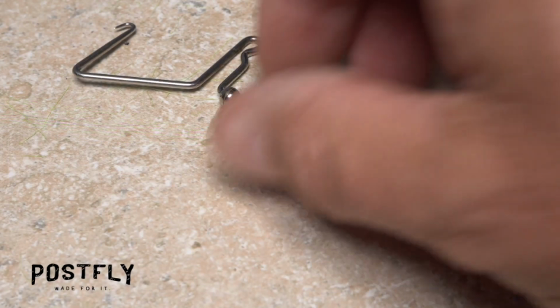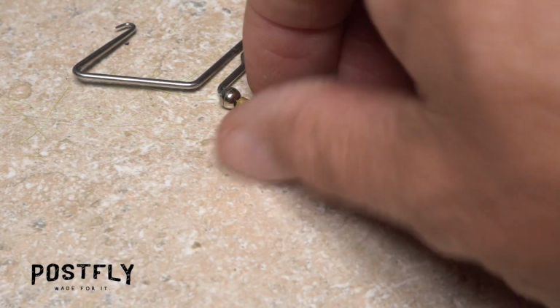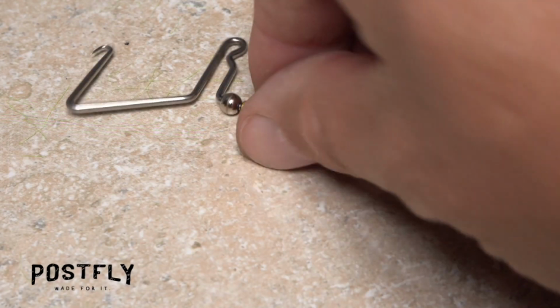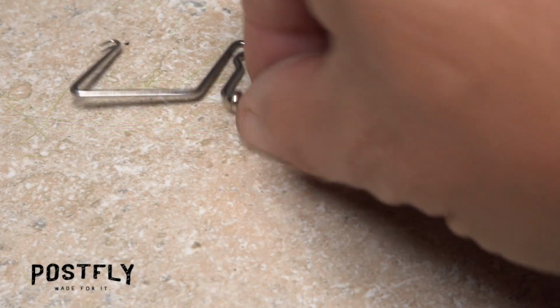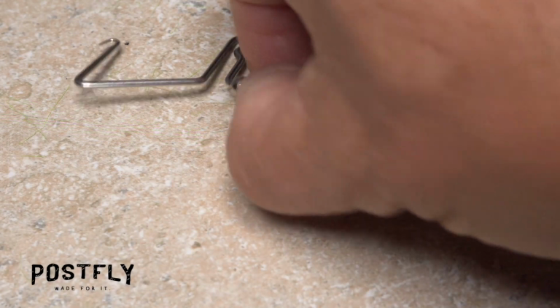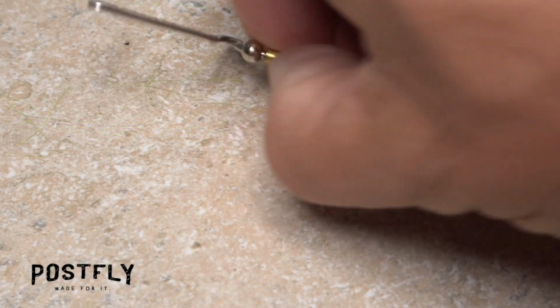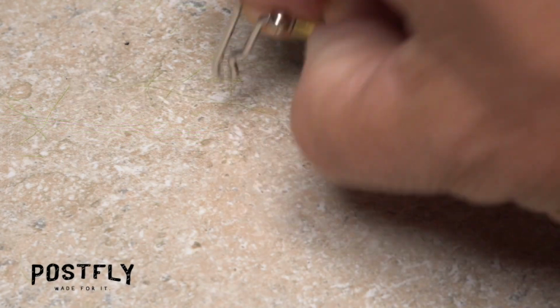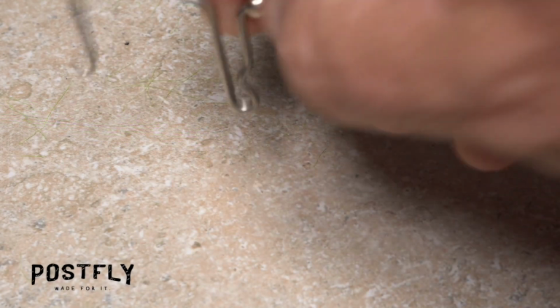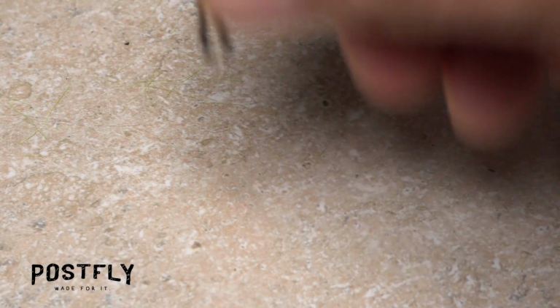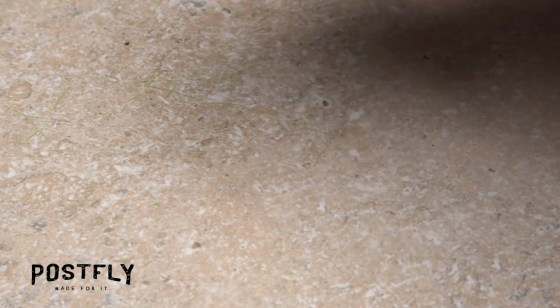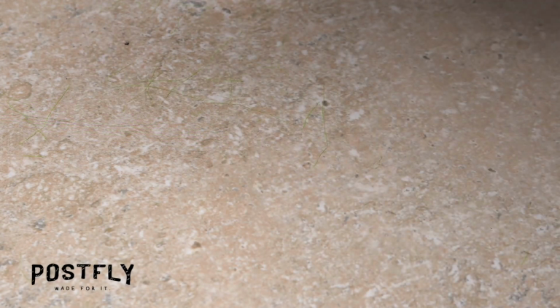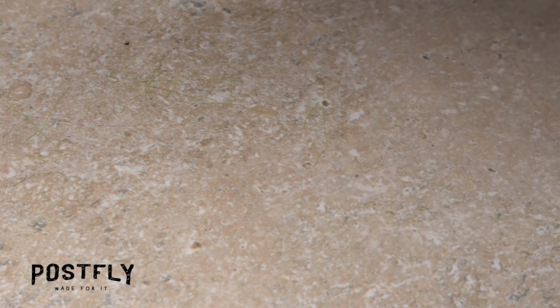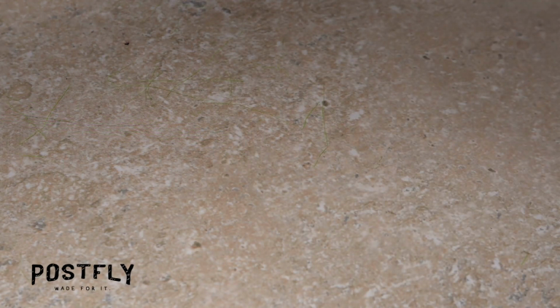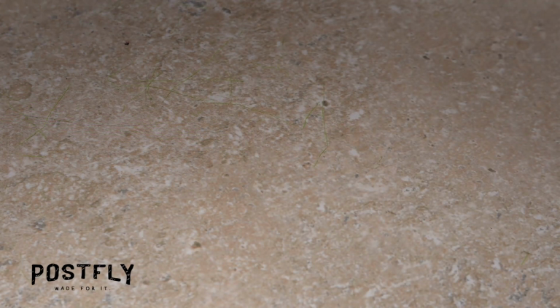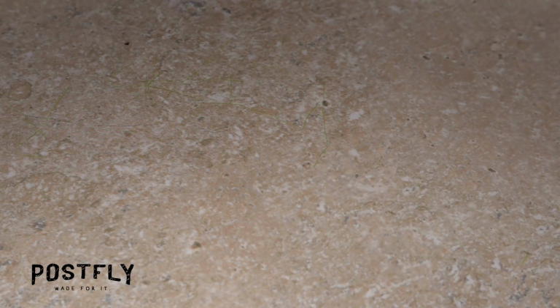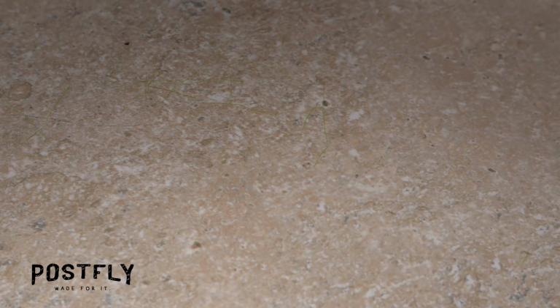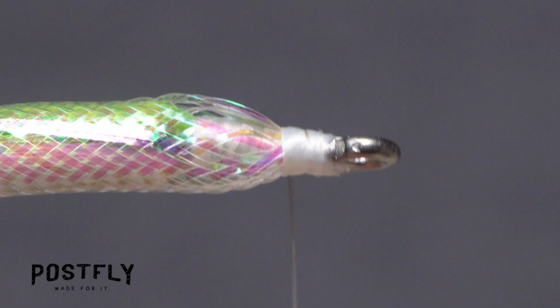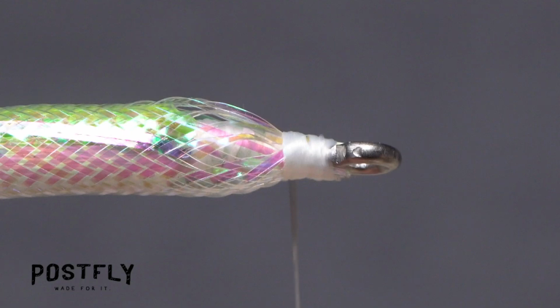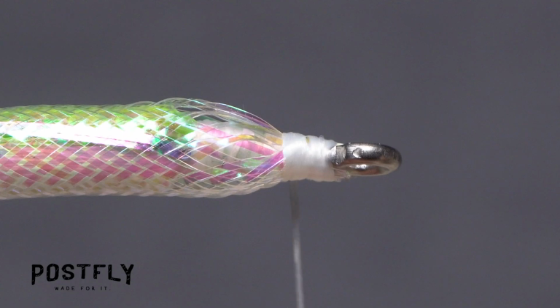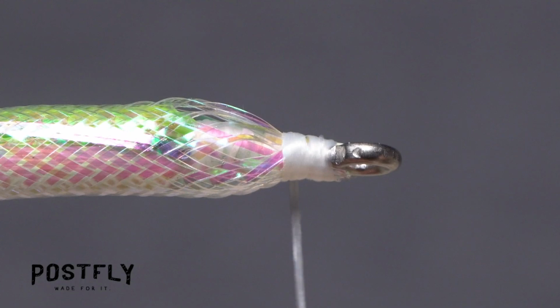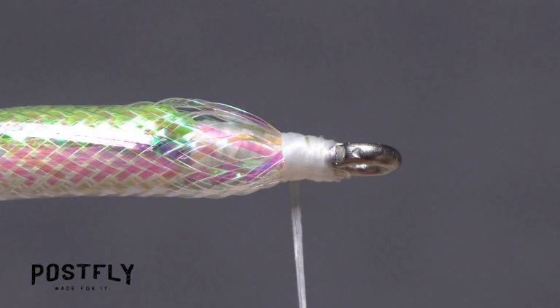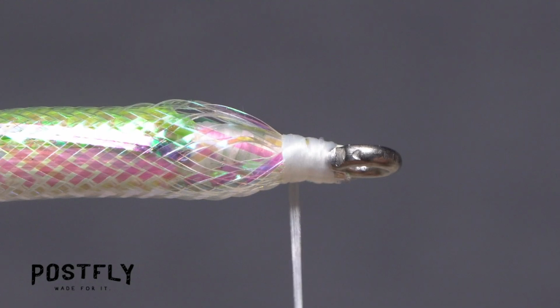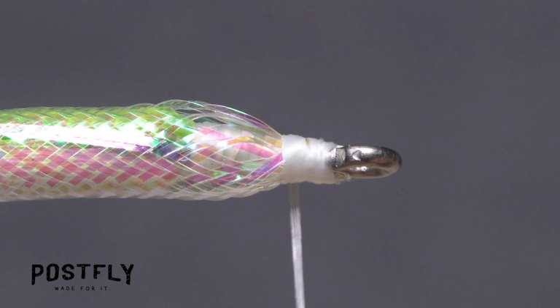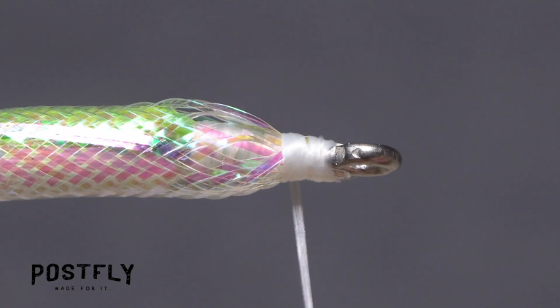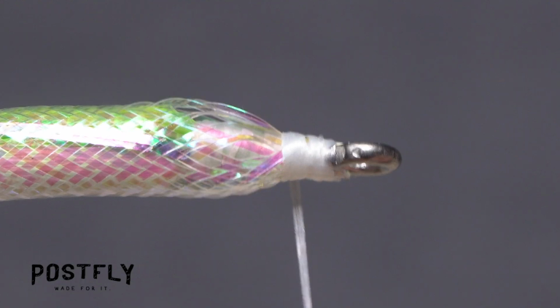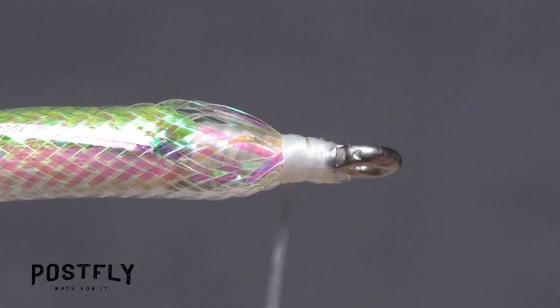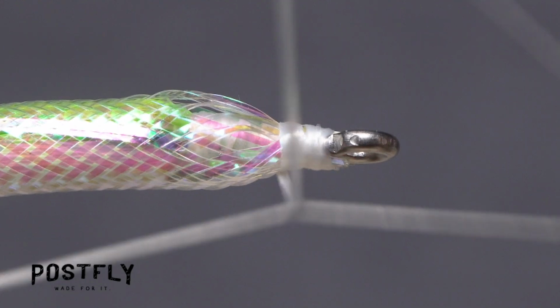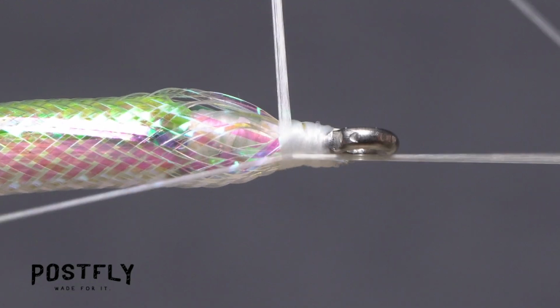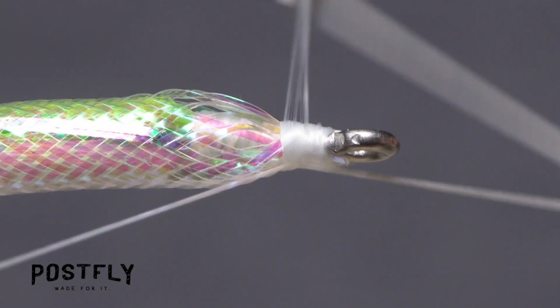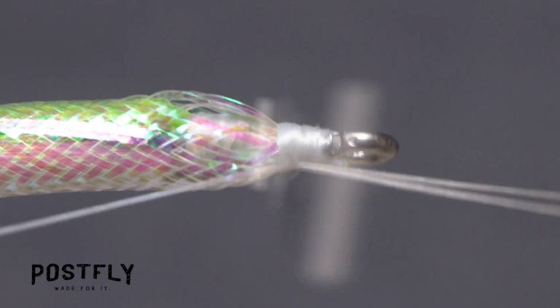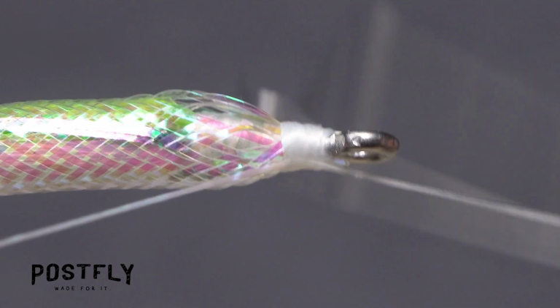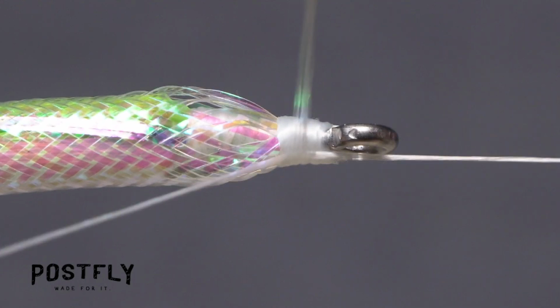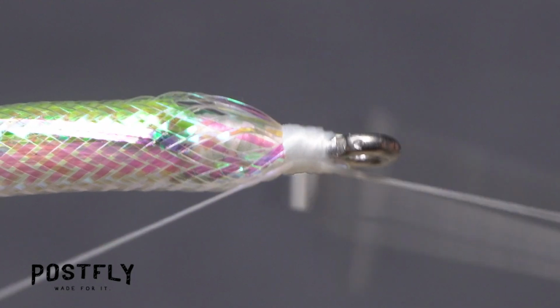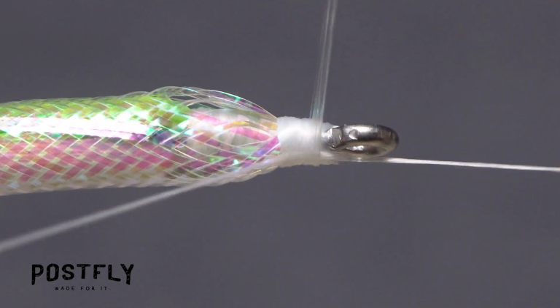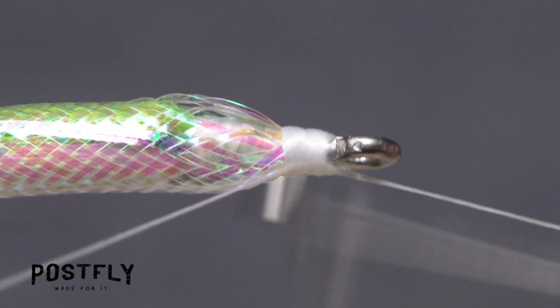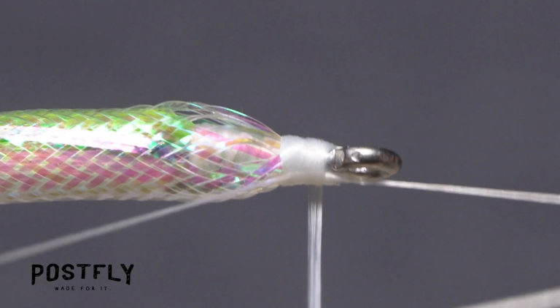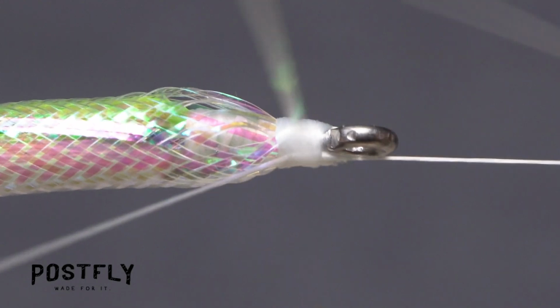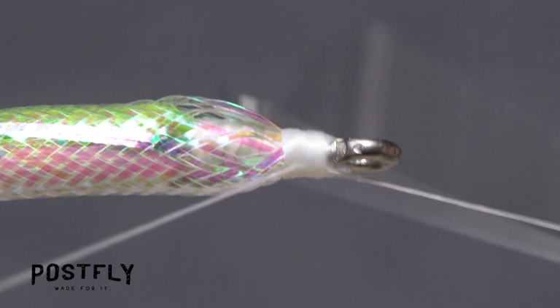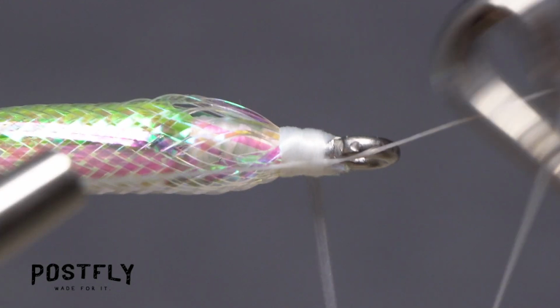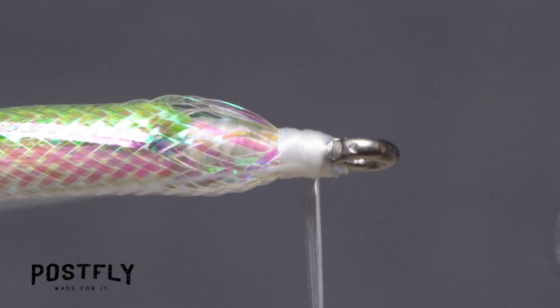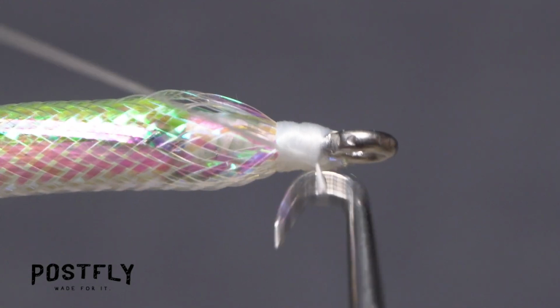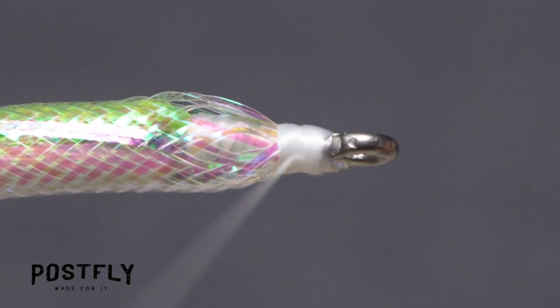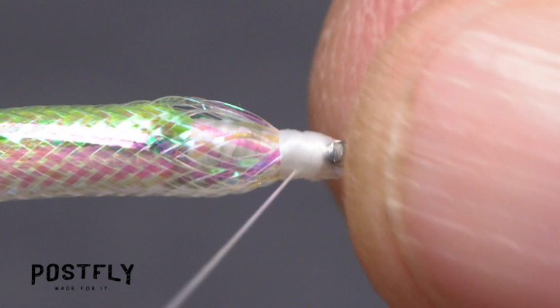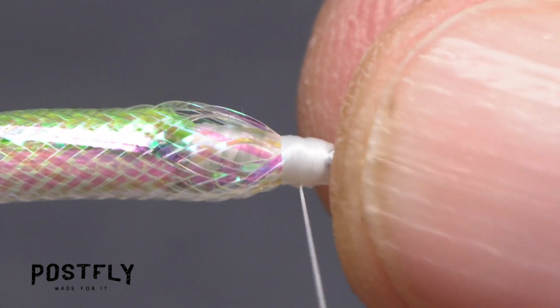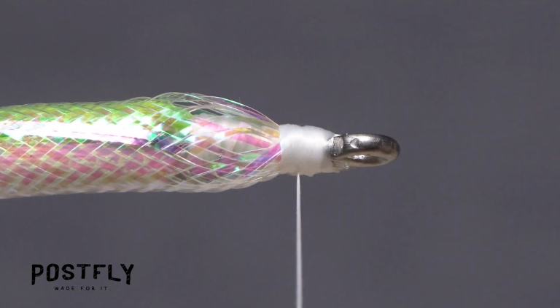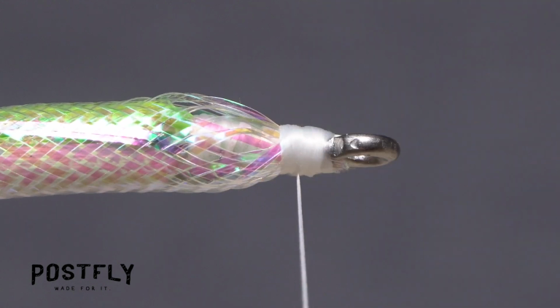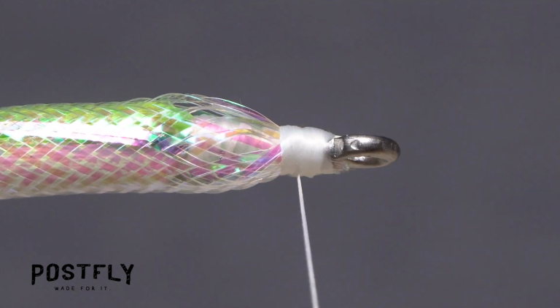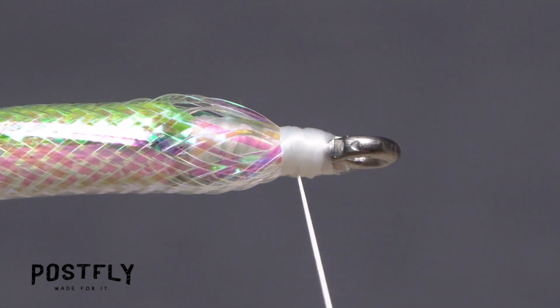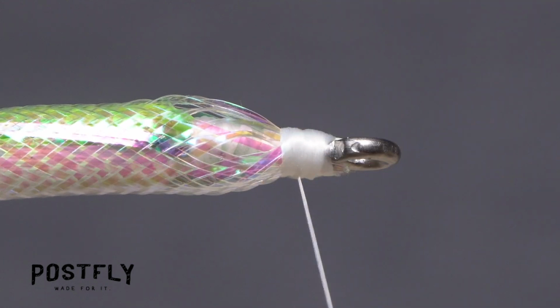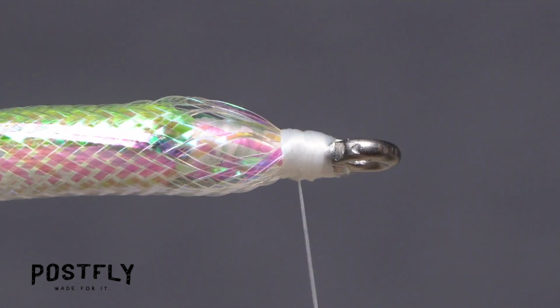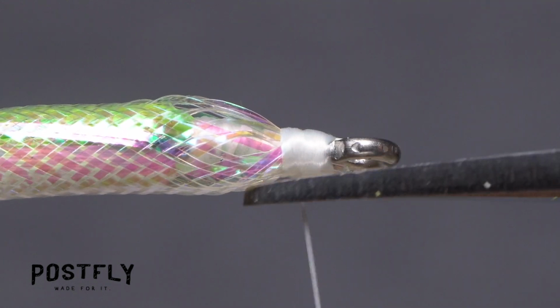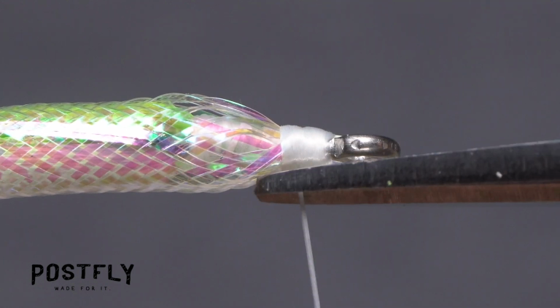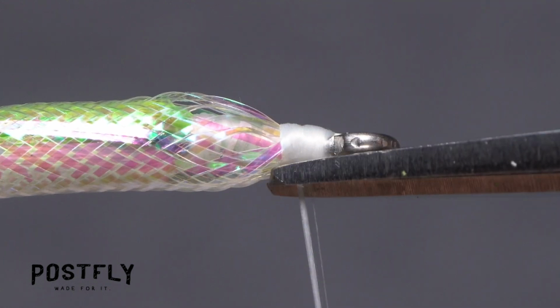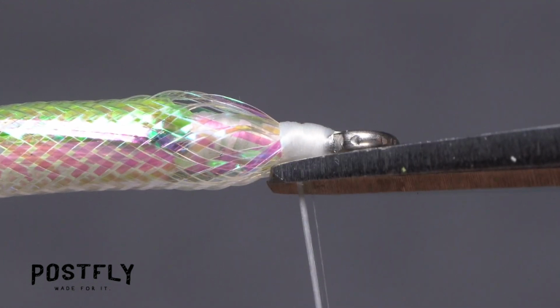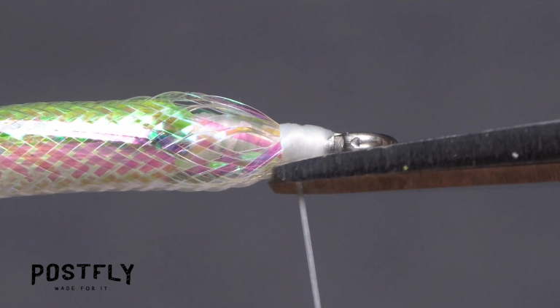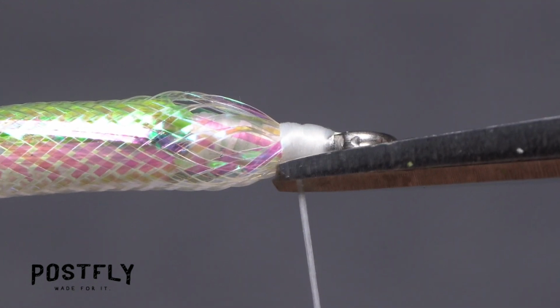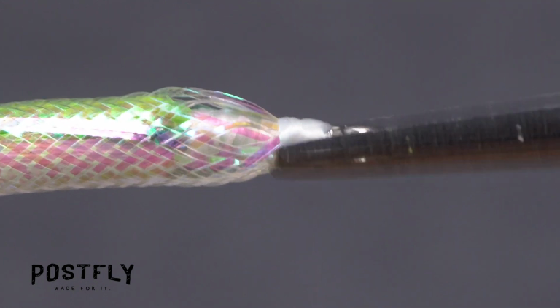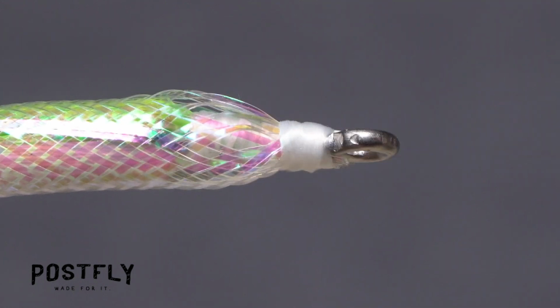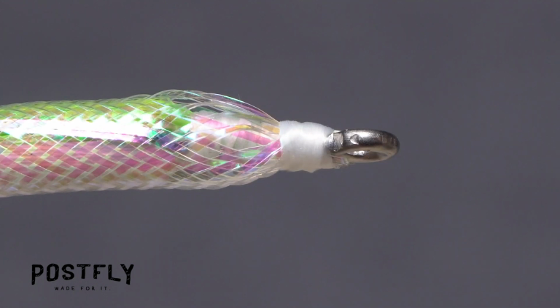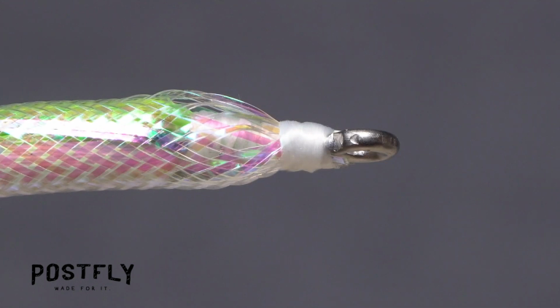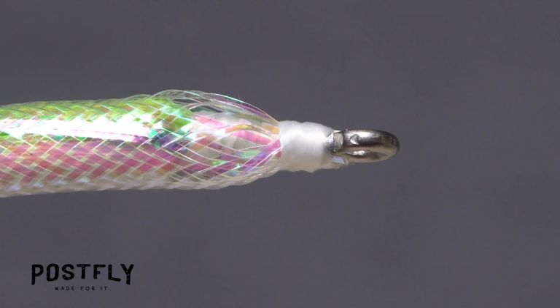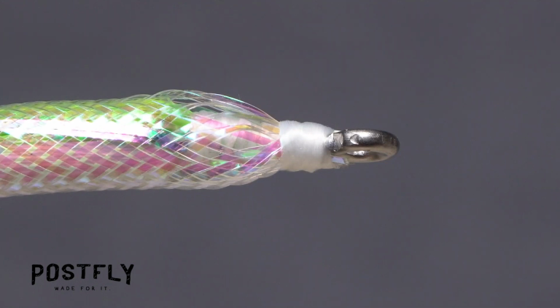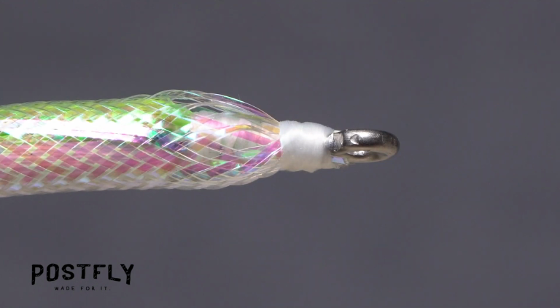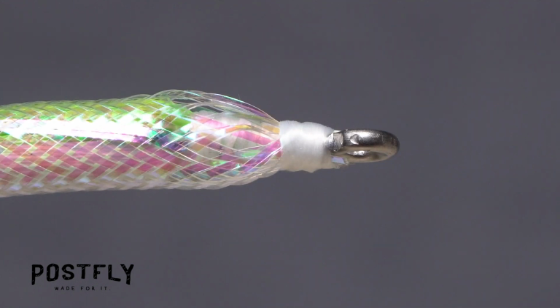Again, reach for your whip finish tool and use it to do a five or six turn whip finish, seat the knot well, and snip your tying thread free.